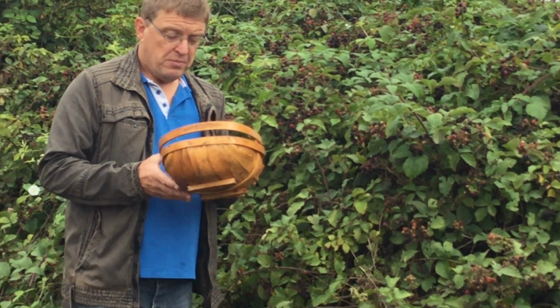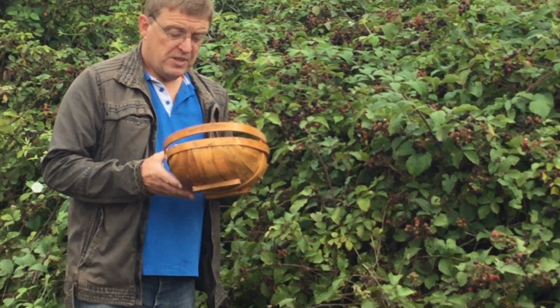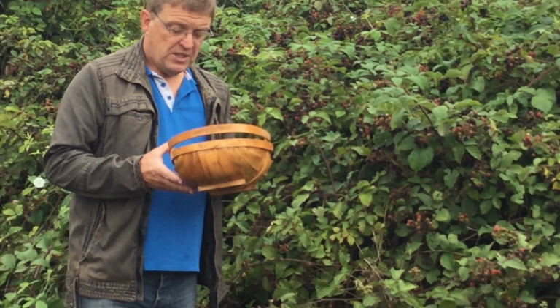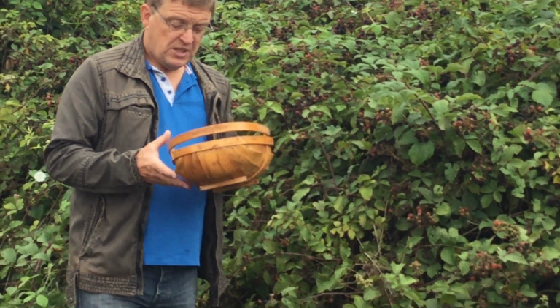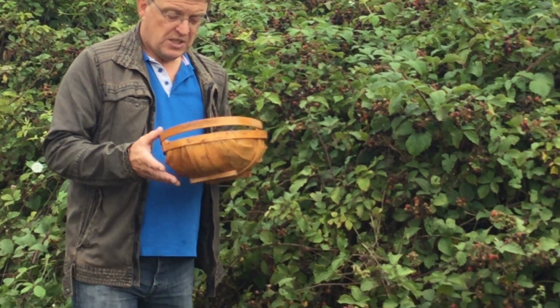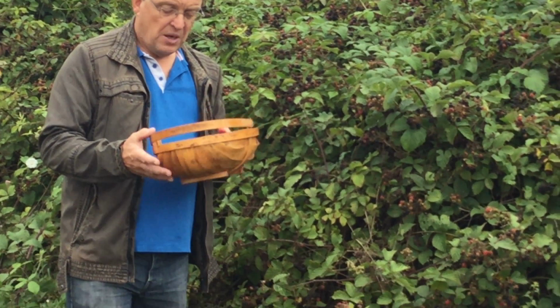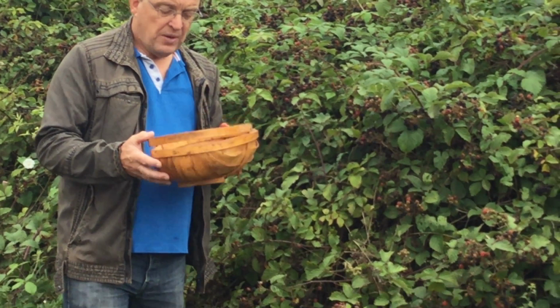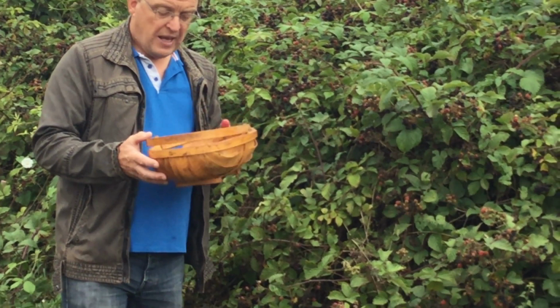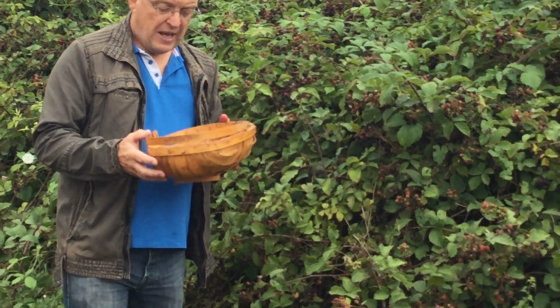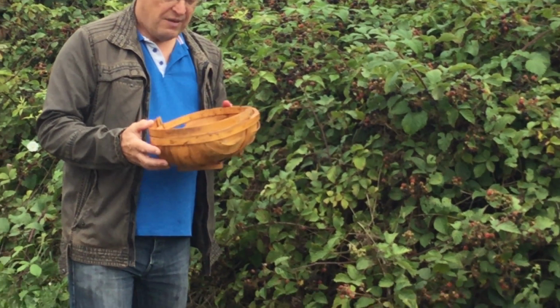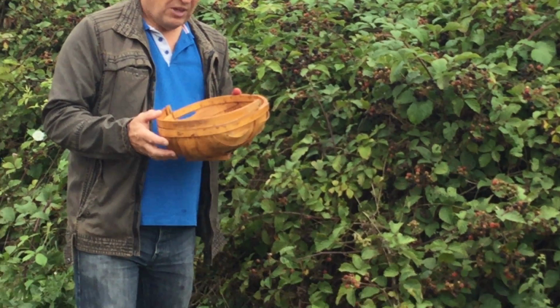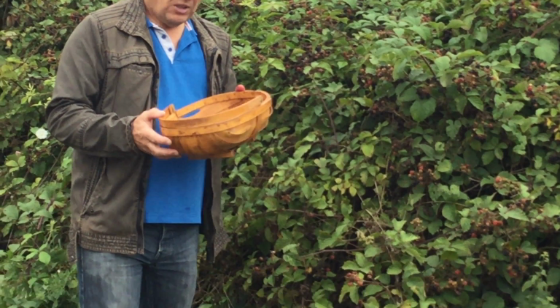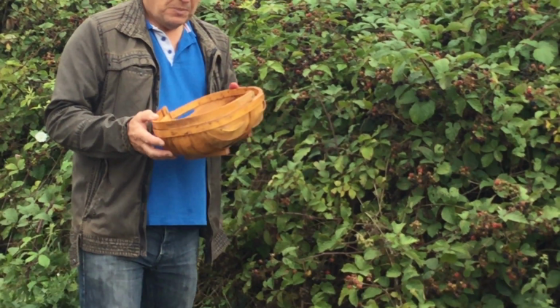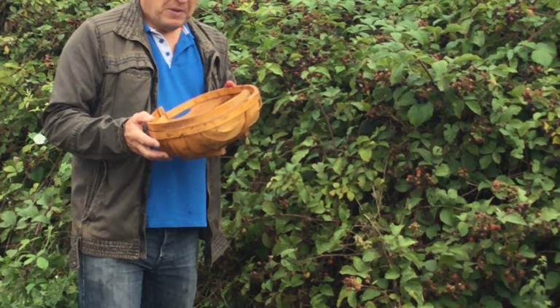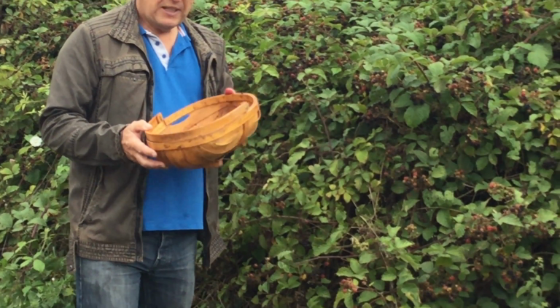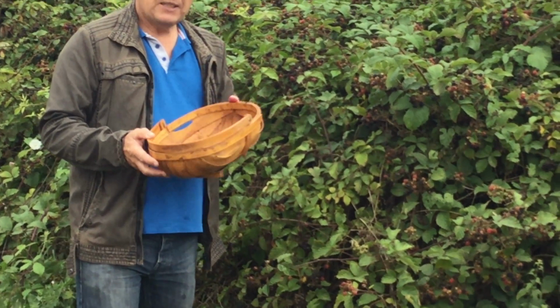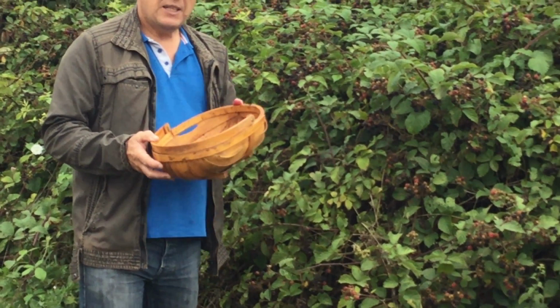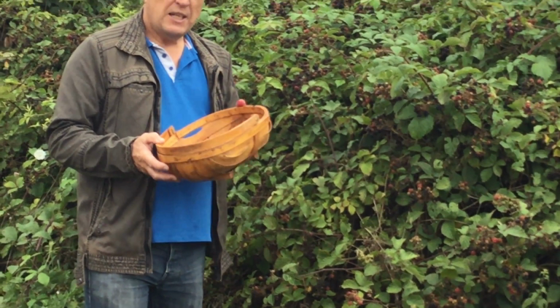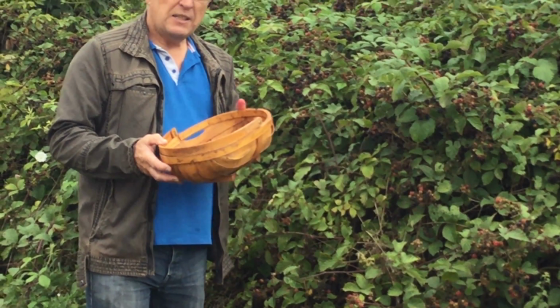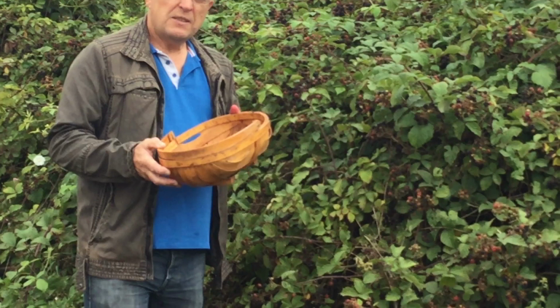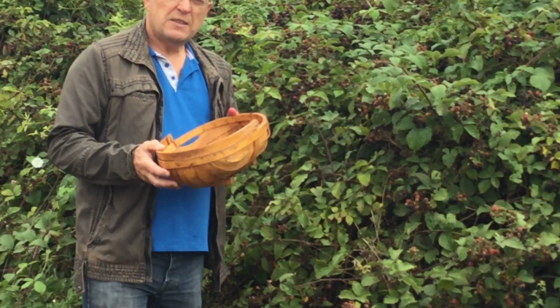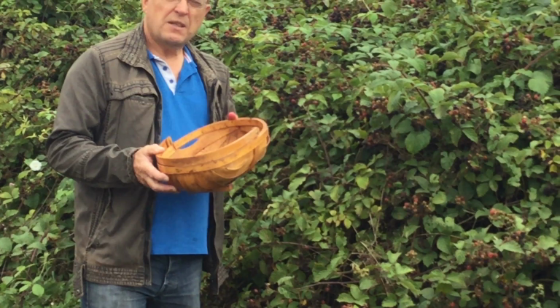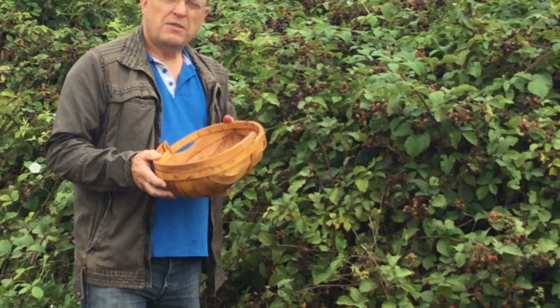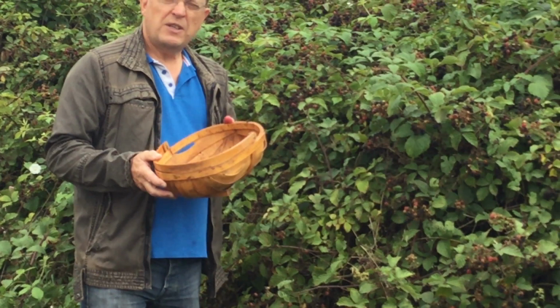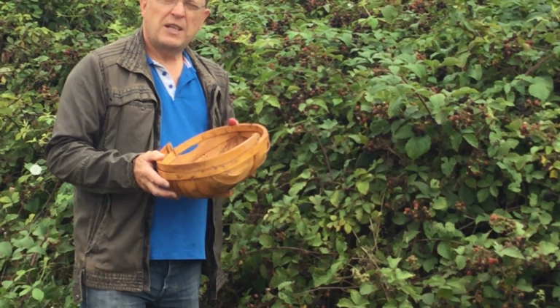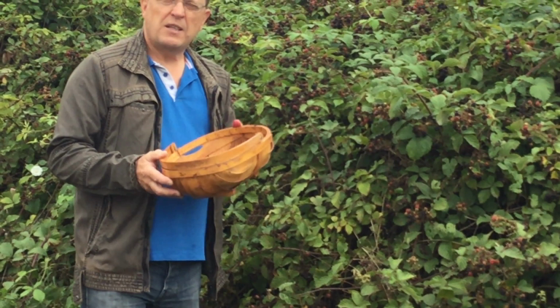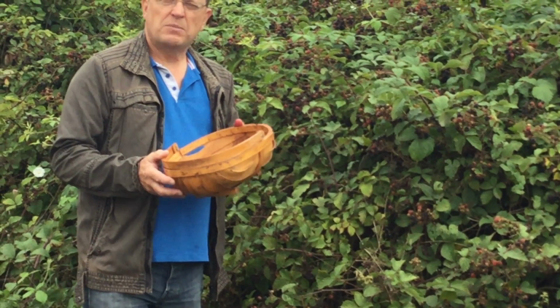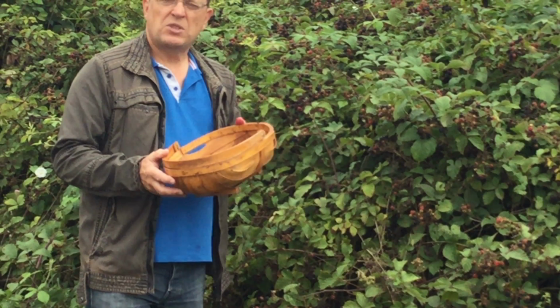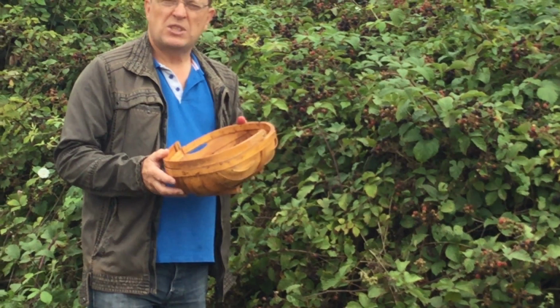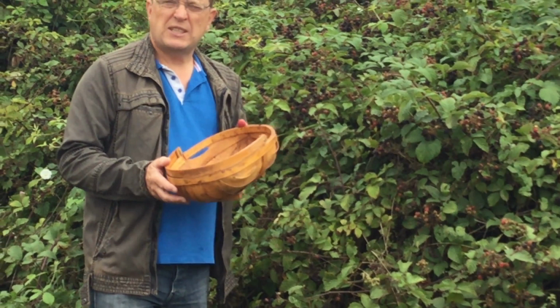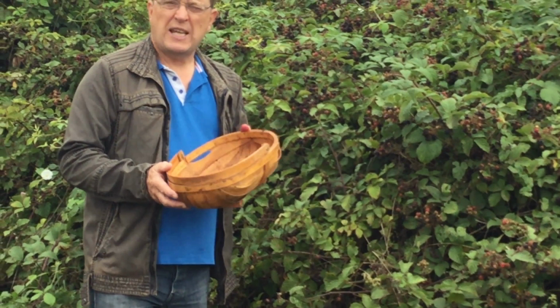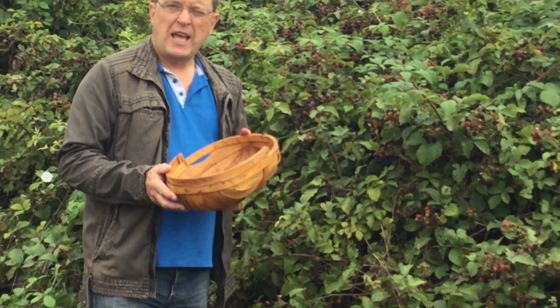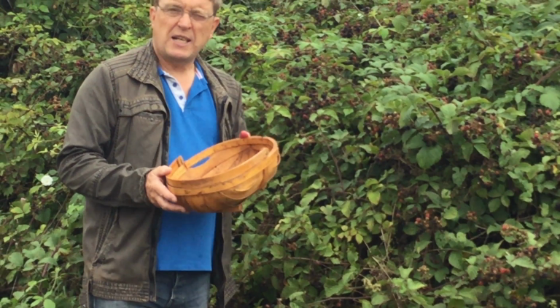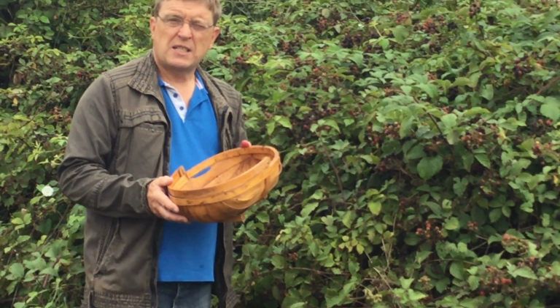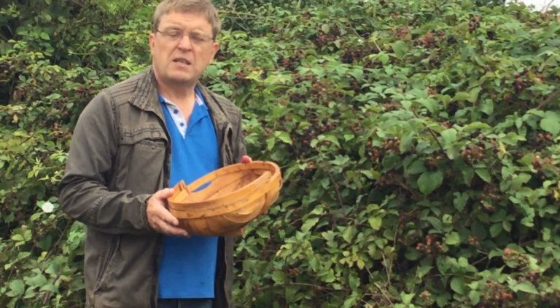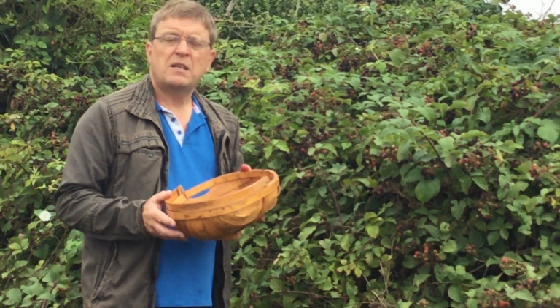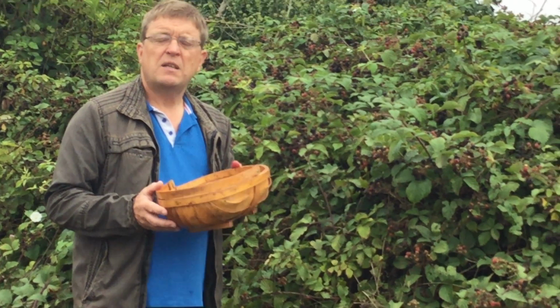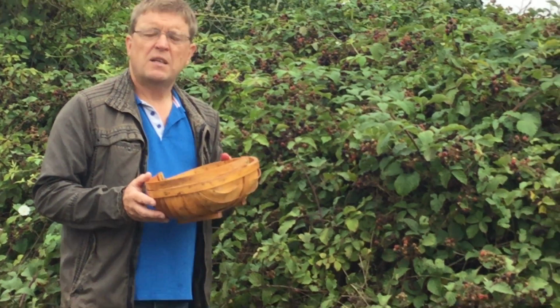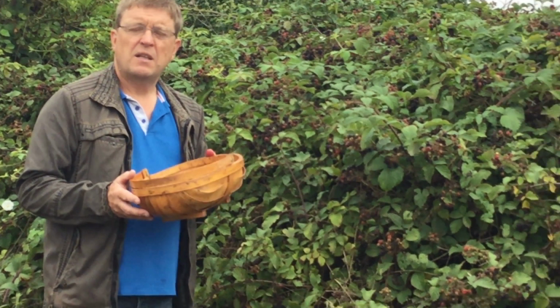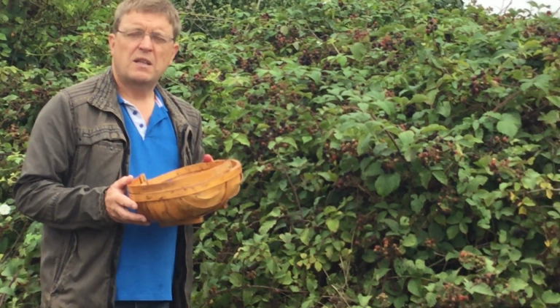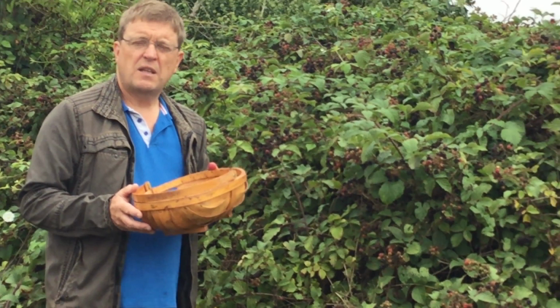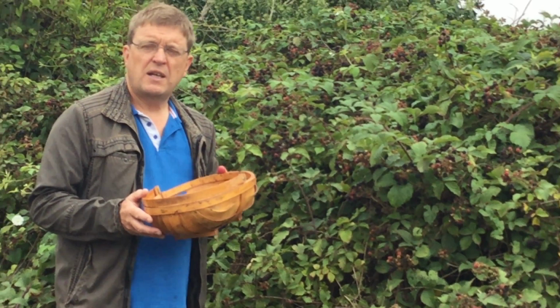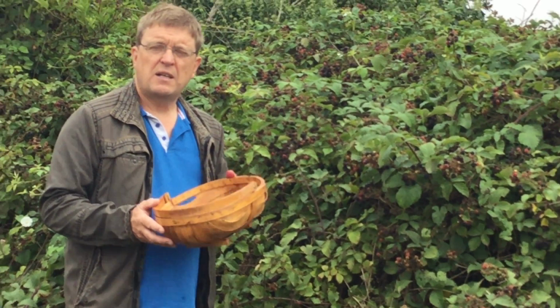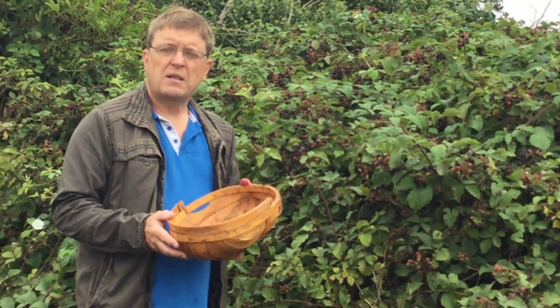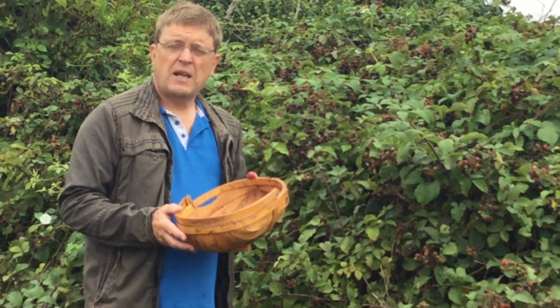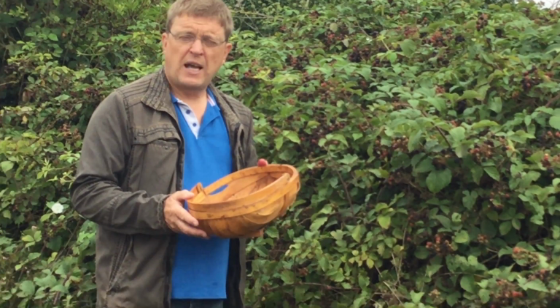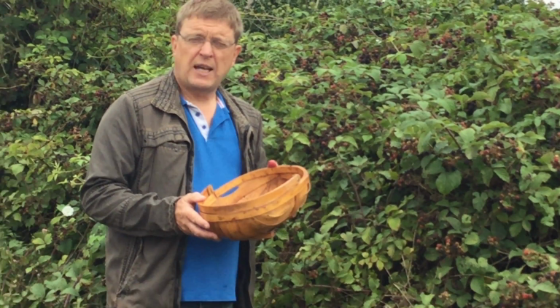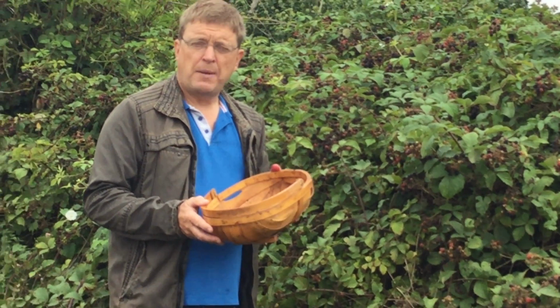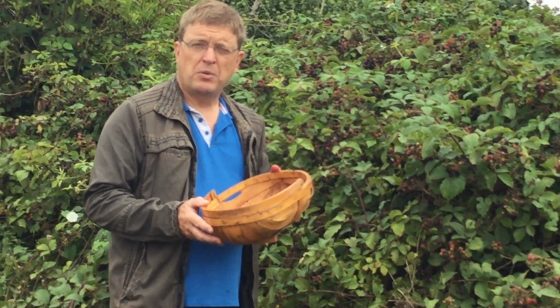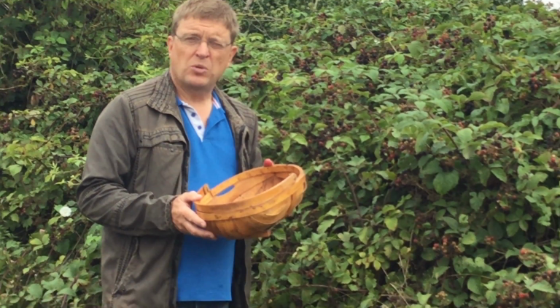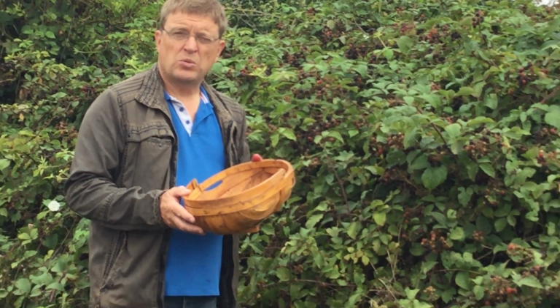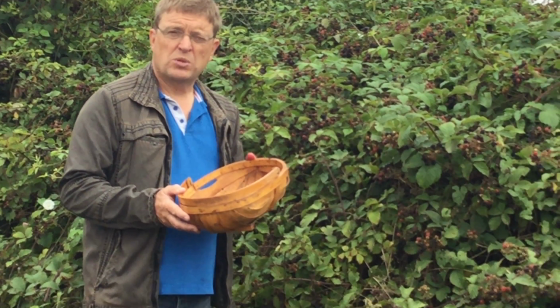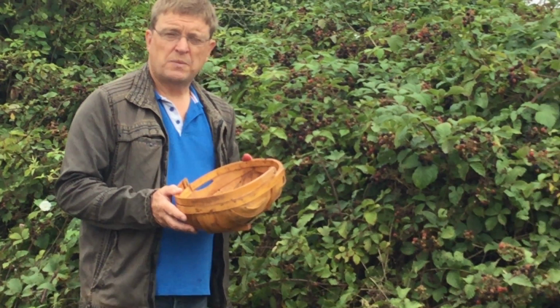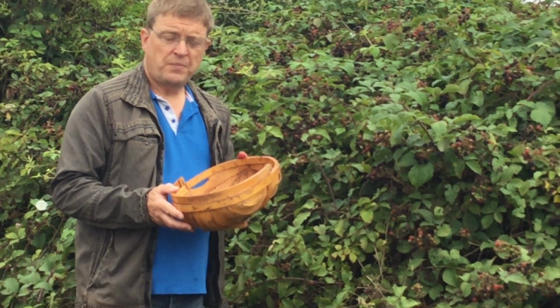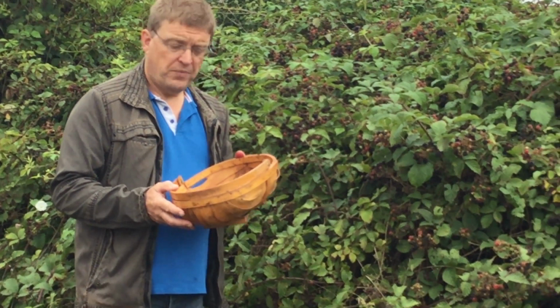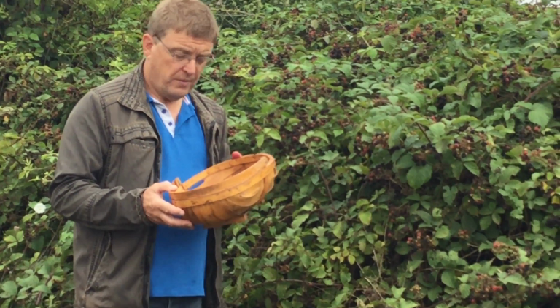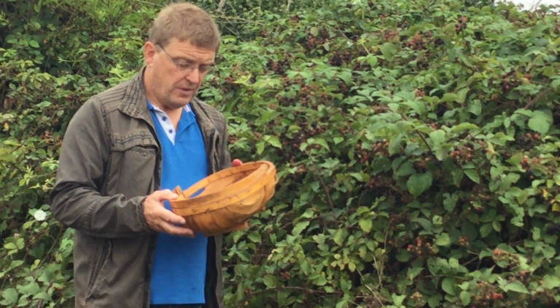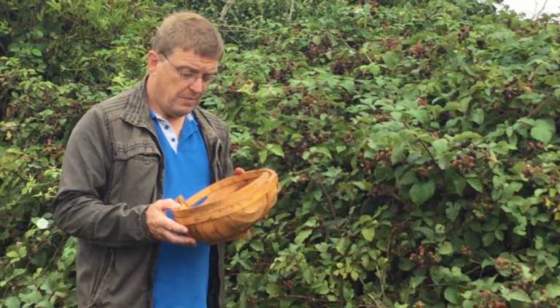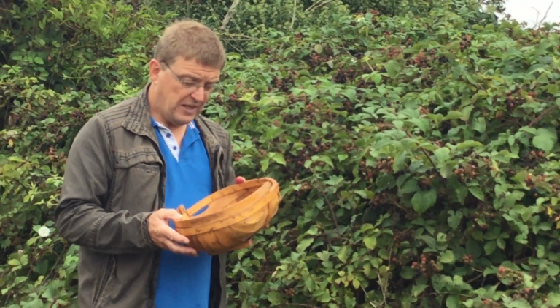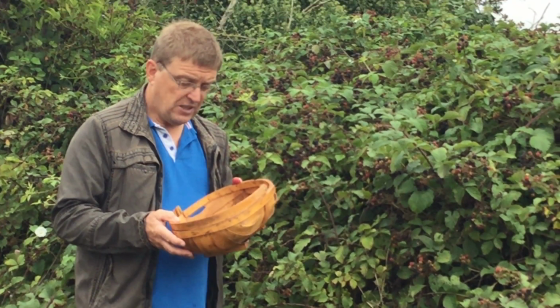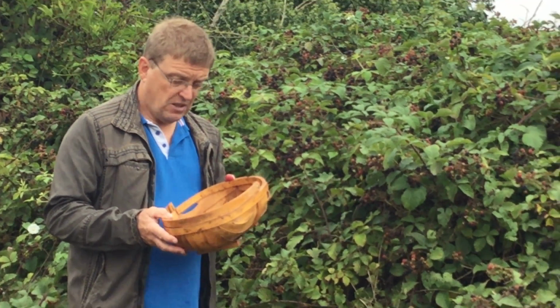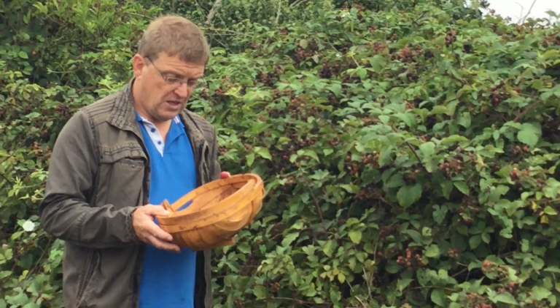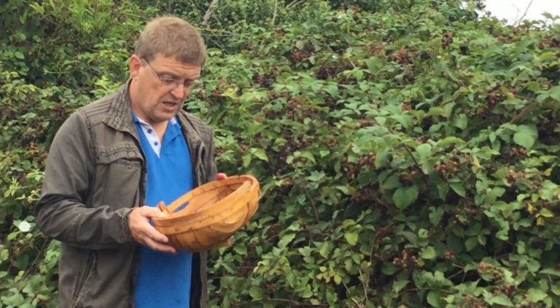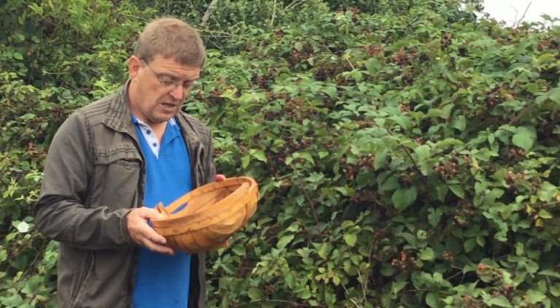Blackberries don't have a lot of pectin in them. So if you need them to set, then add apples. Best idea.